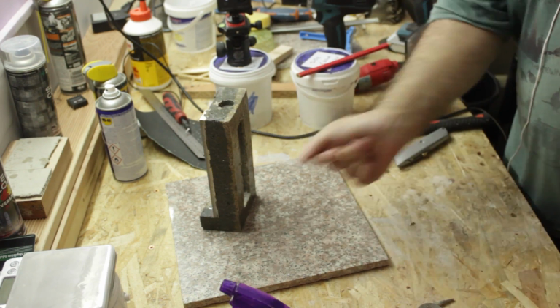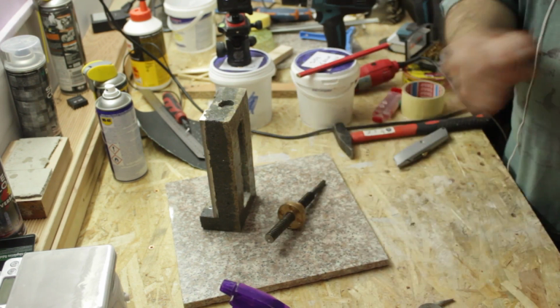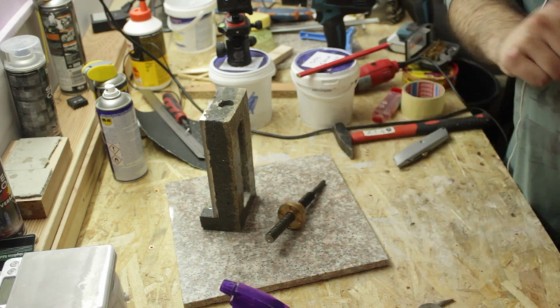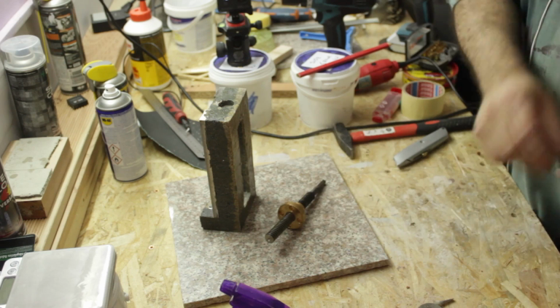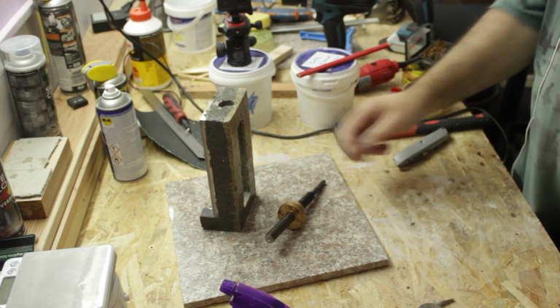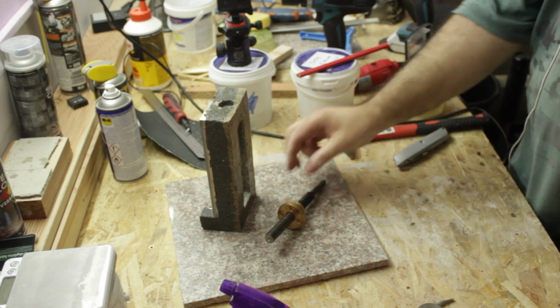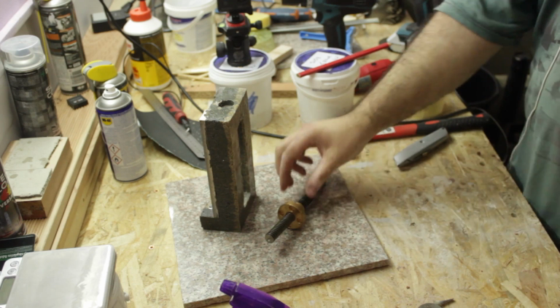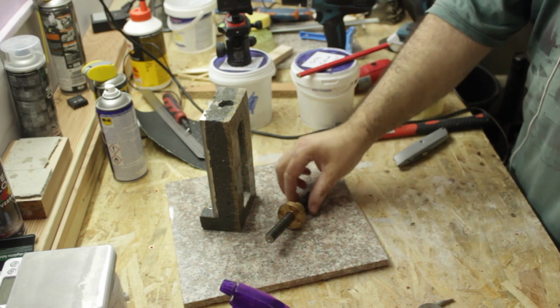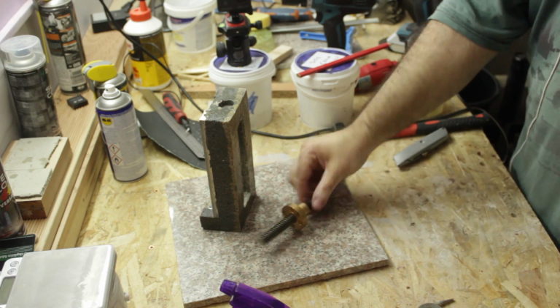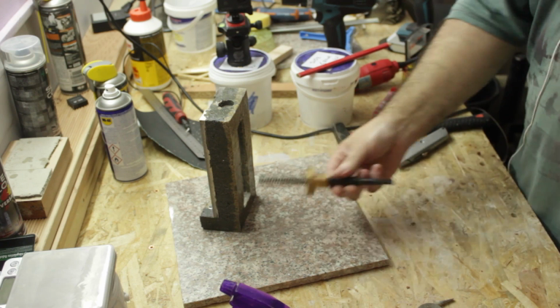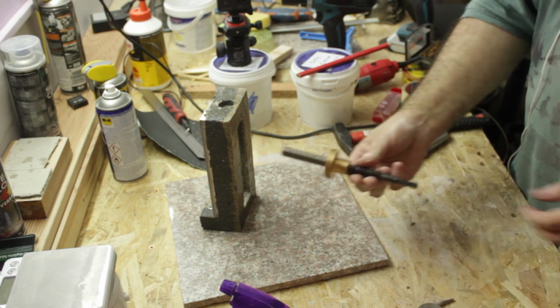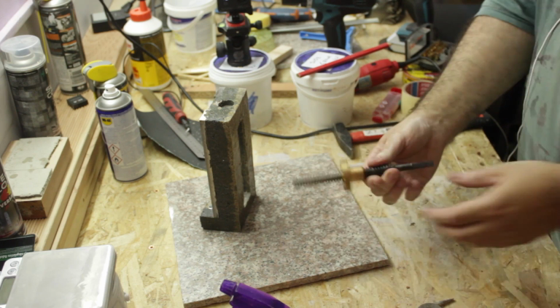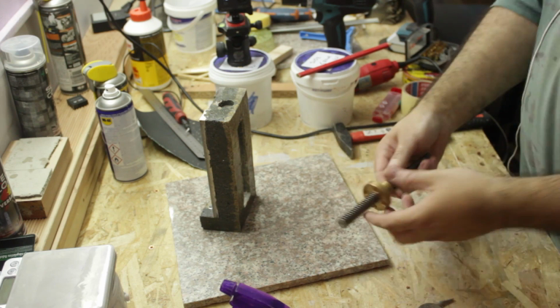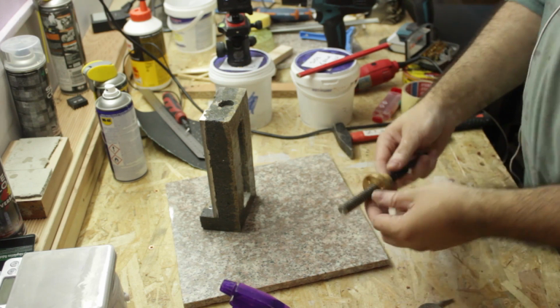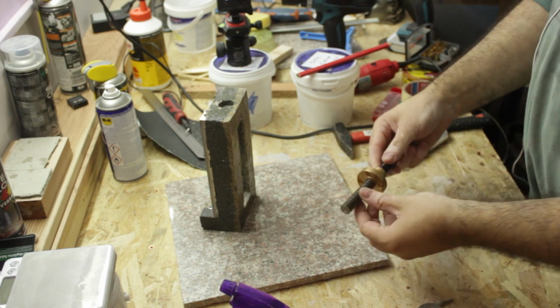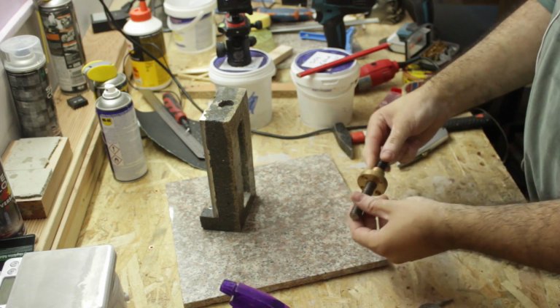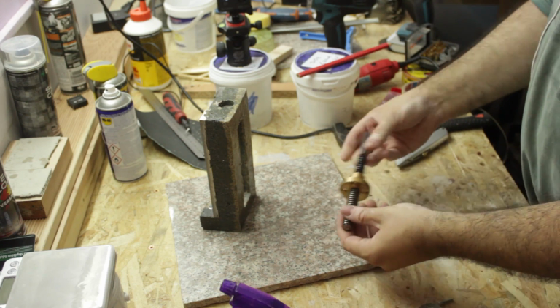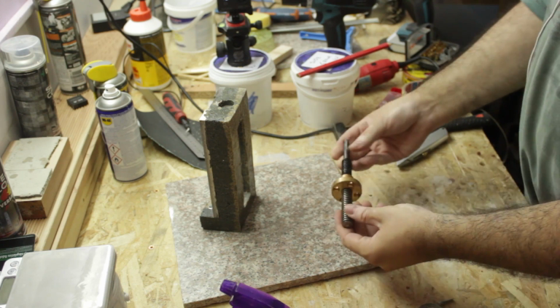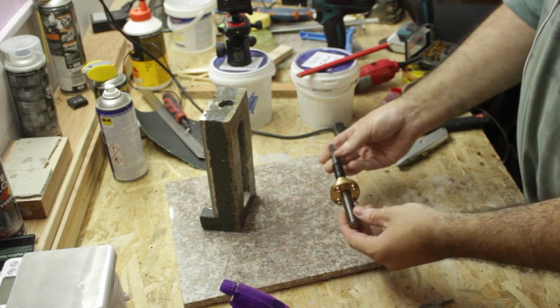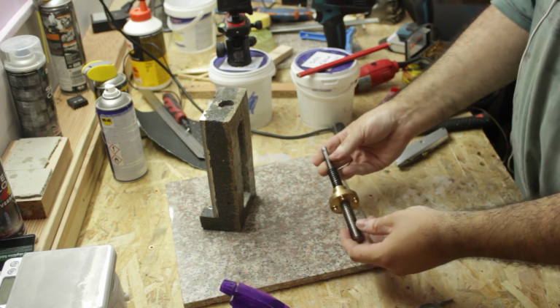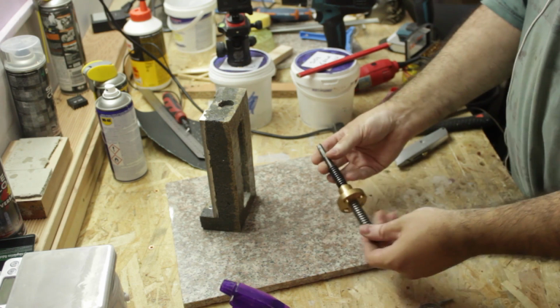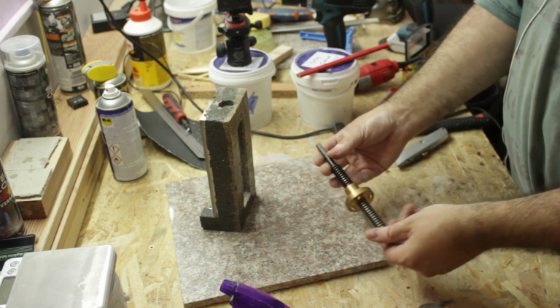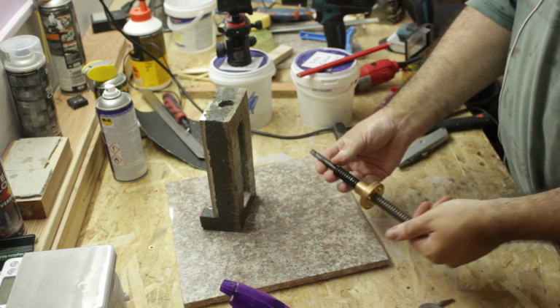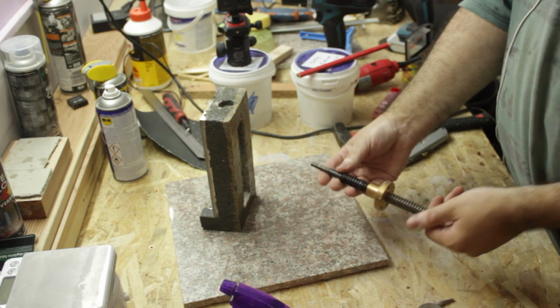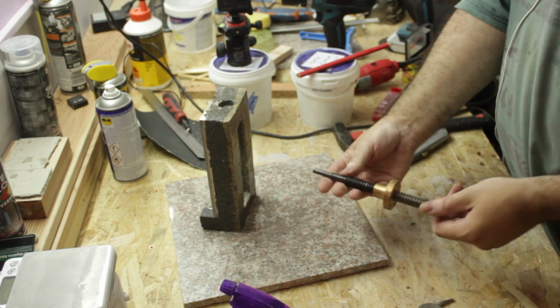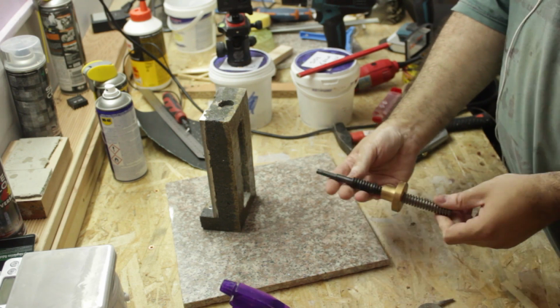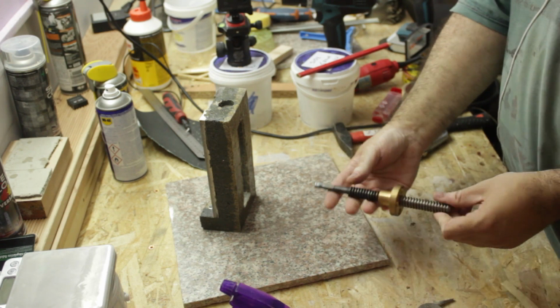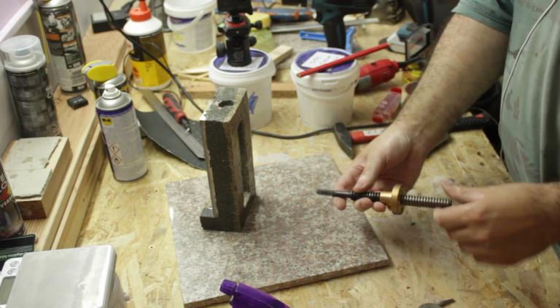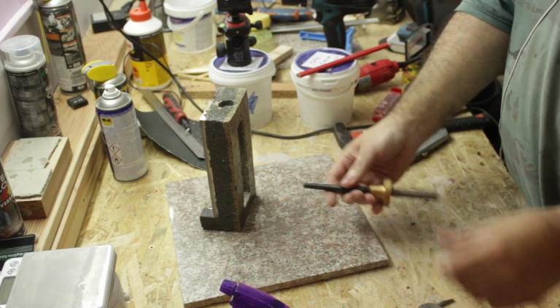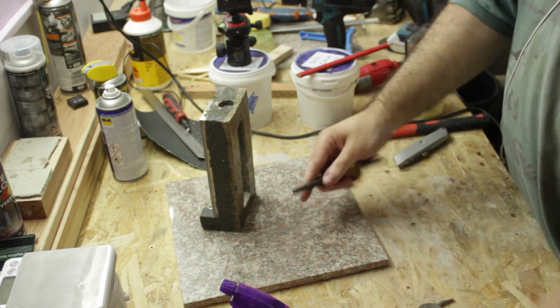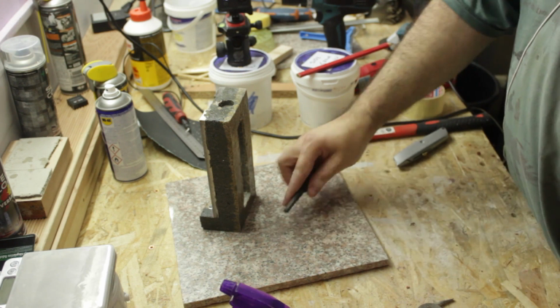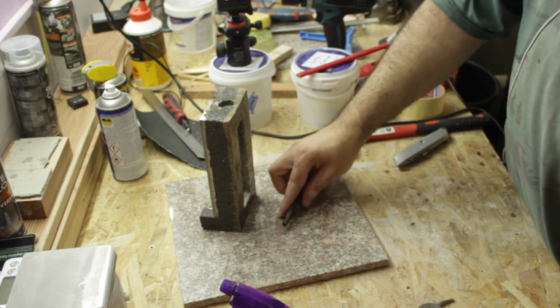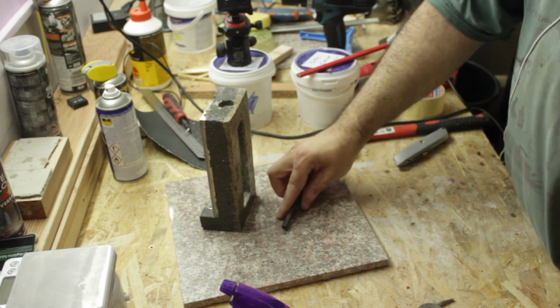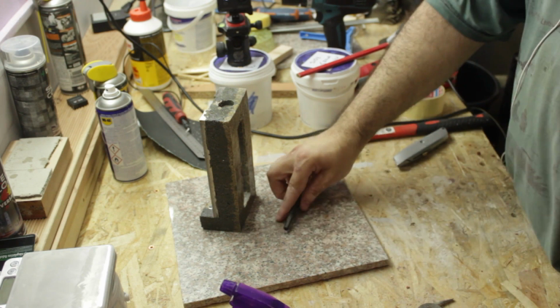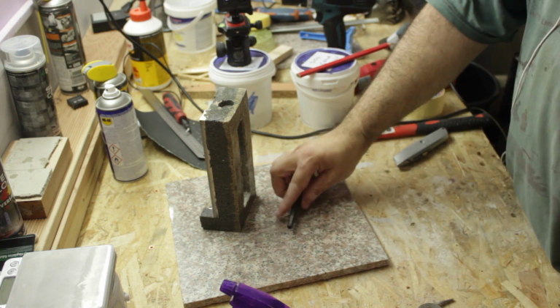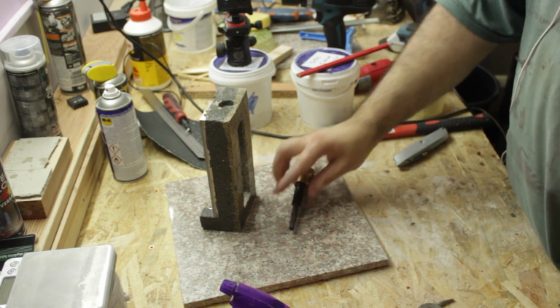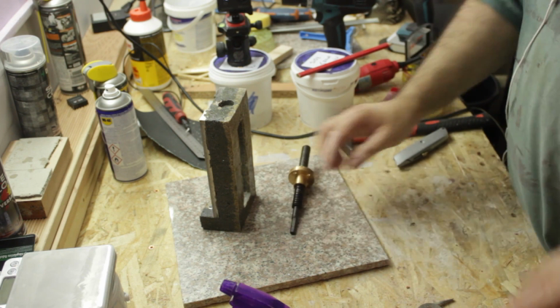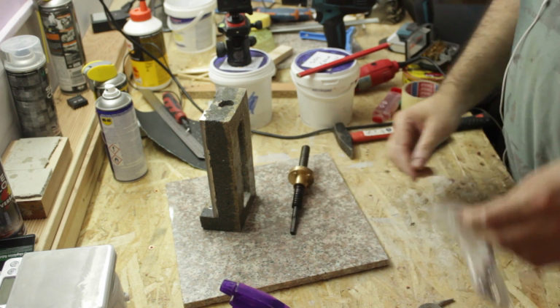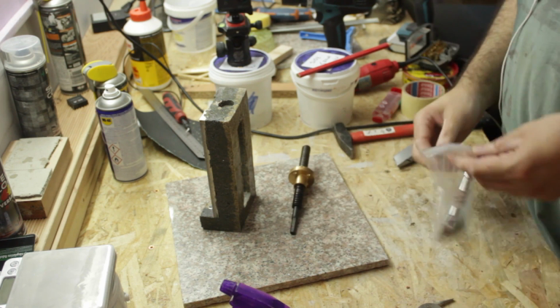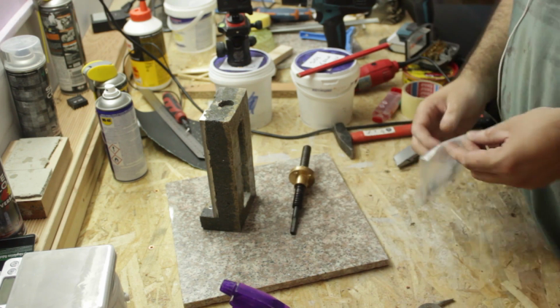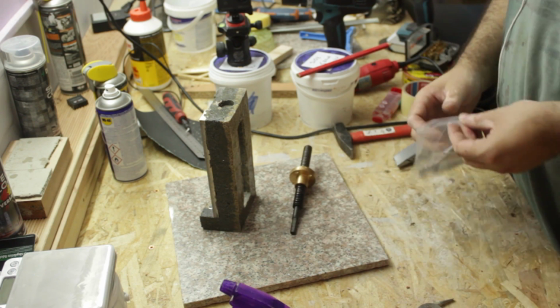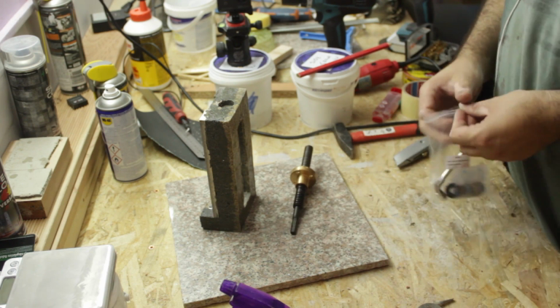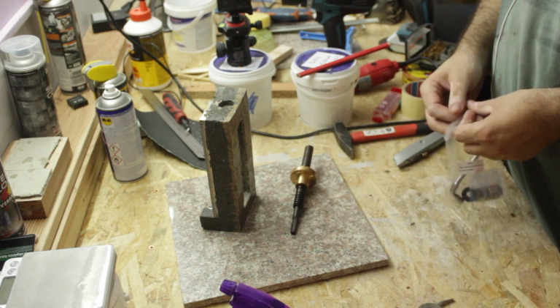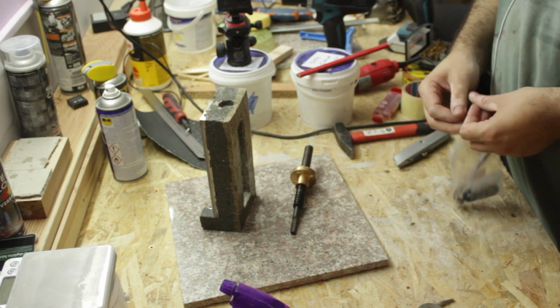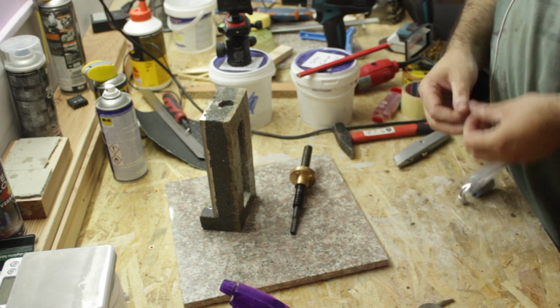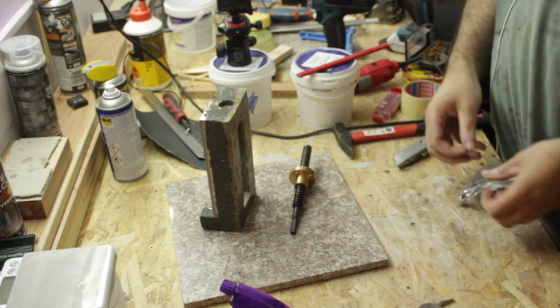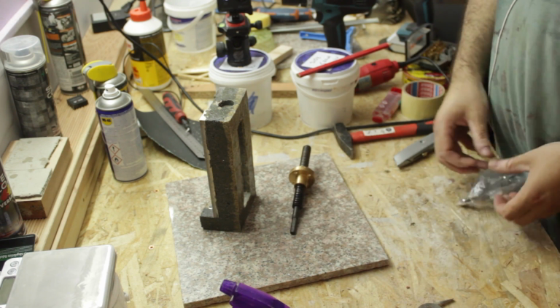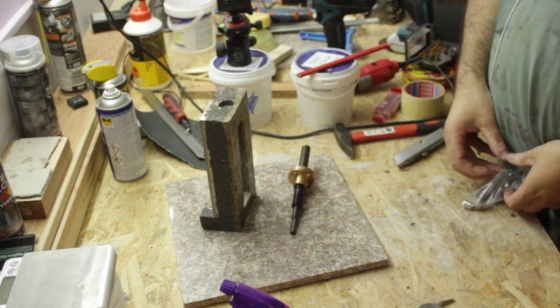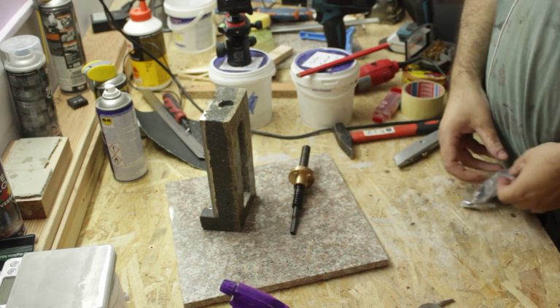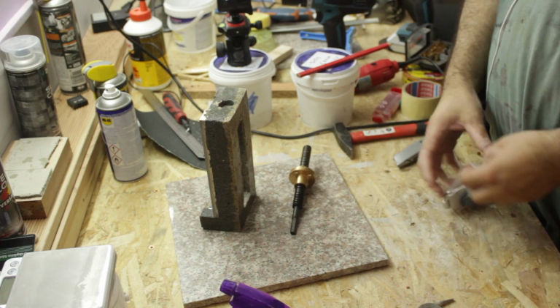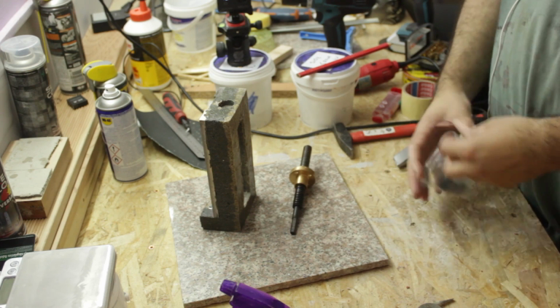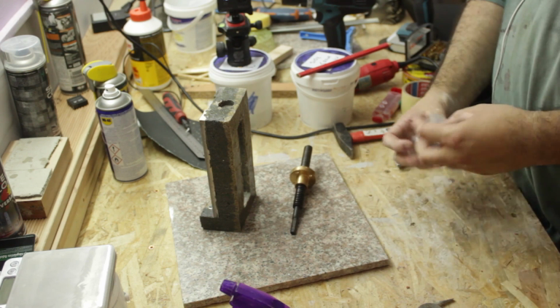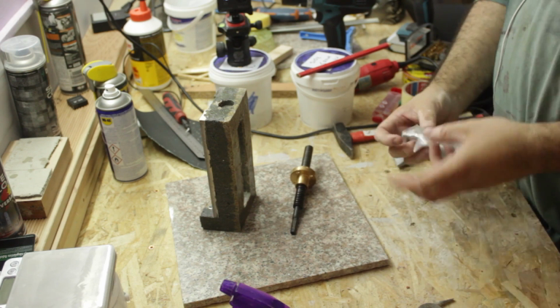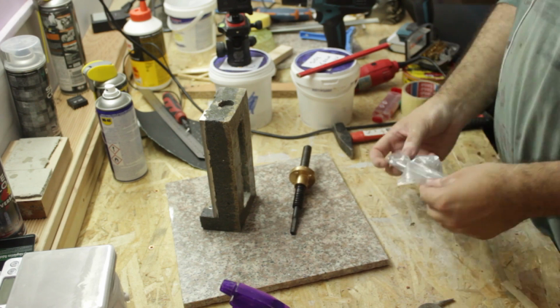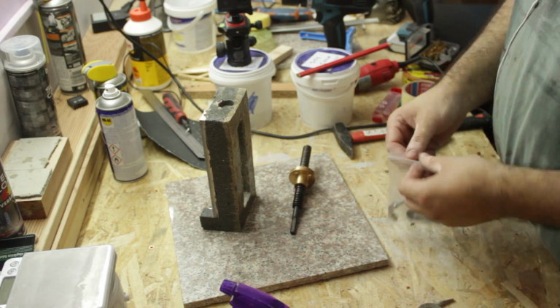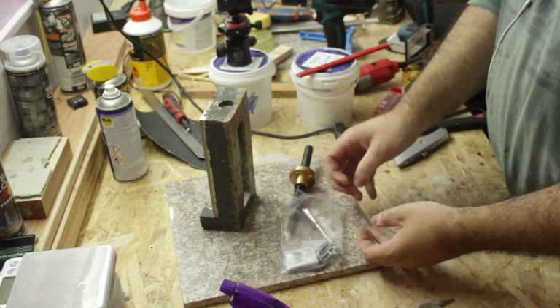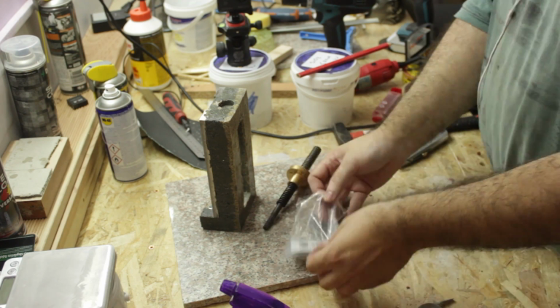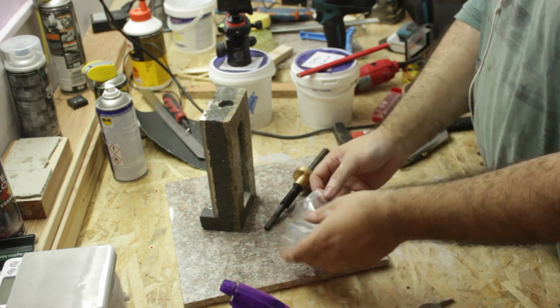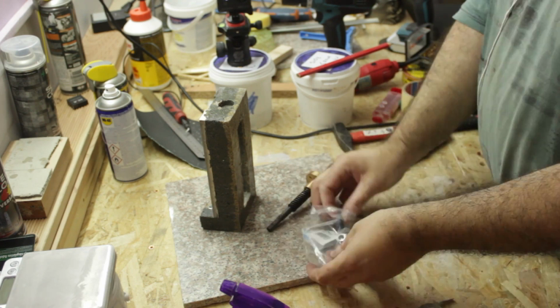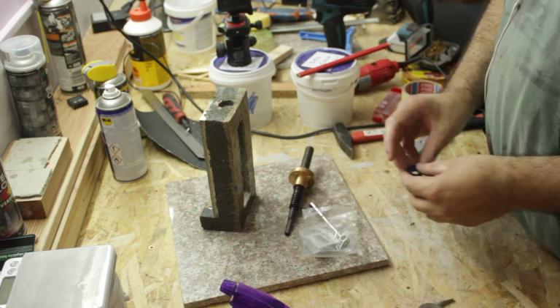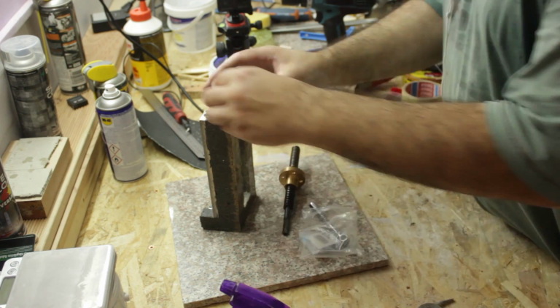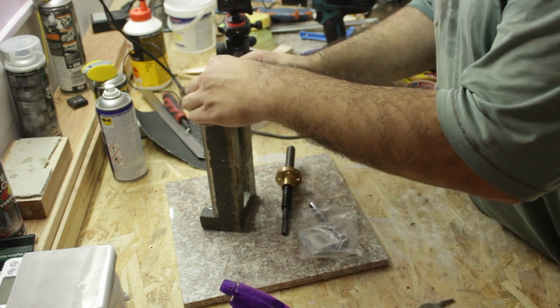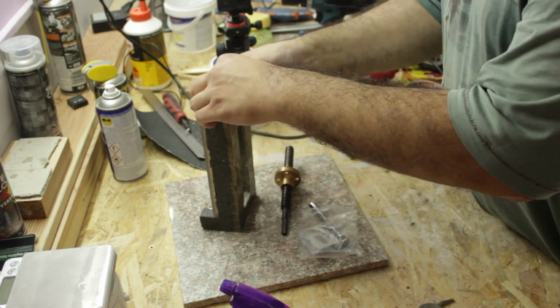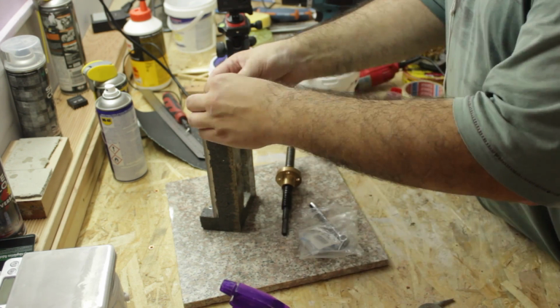Off camera I made an acme screw to drive the carriage — and by off camera I mean I had someone machine it for me since I don't yet have a lathe.